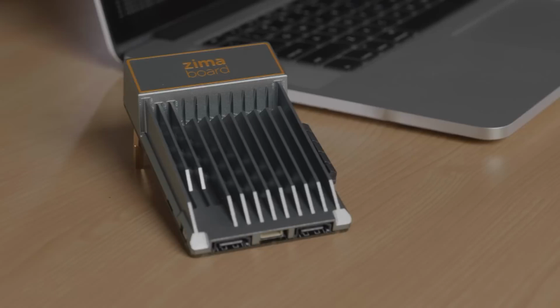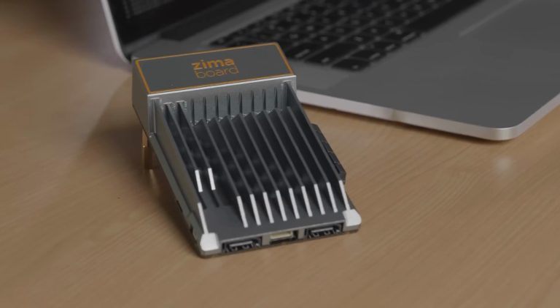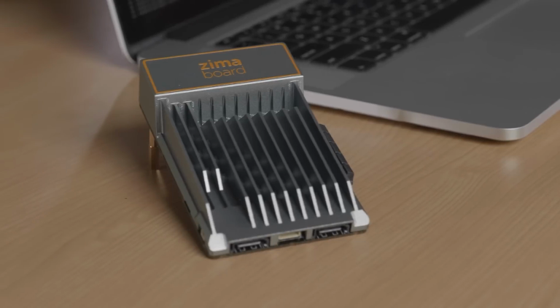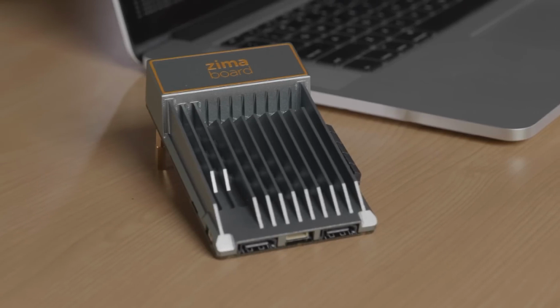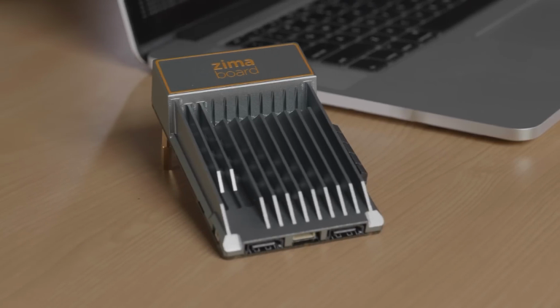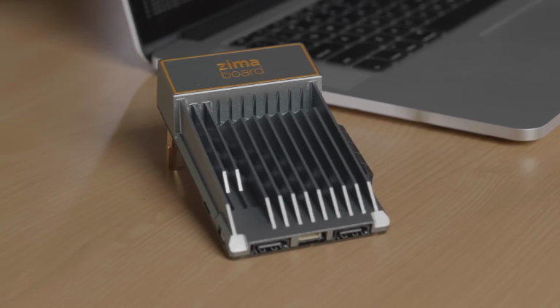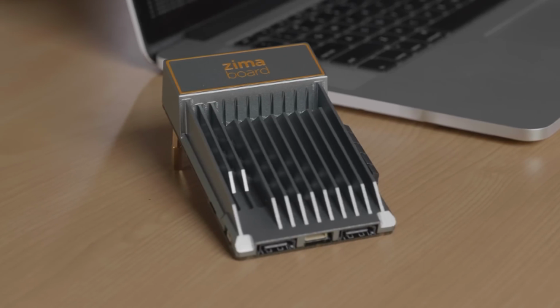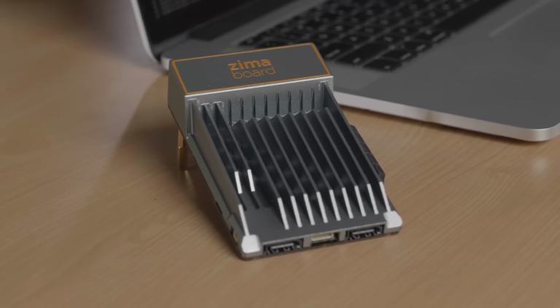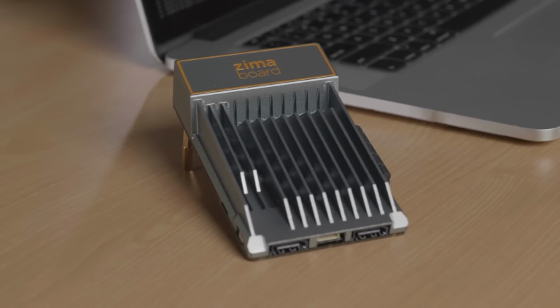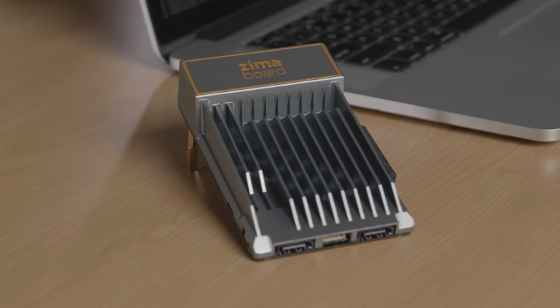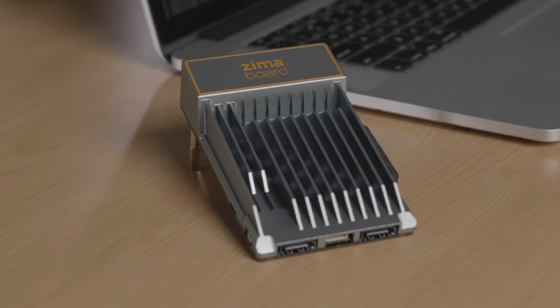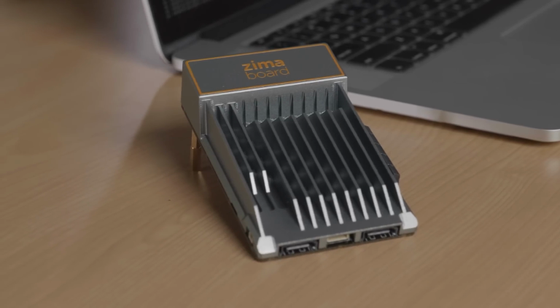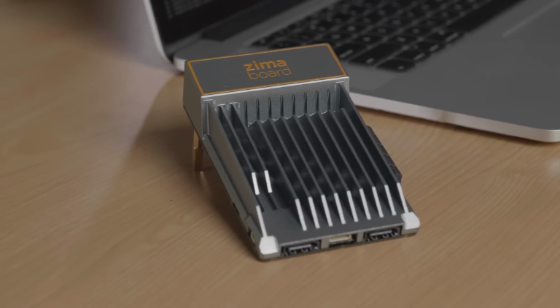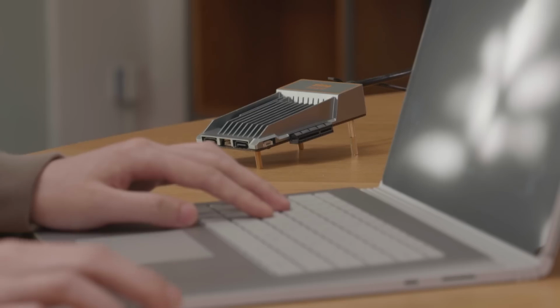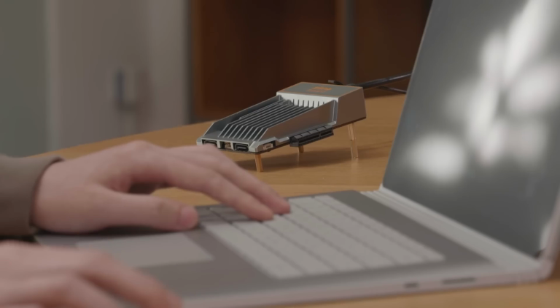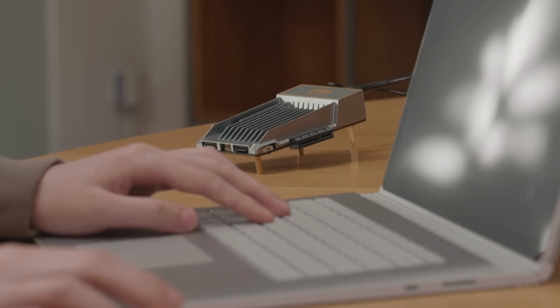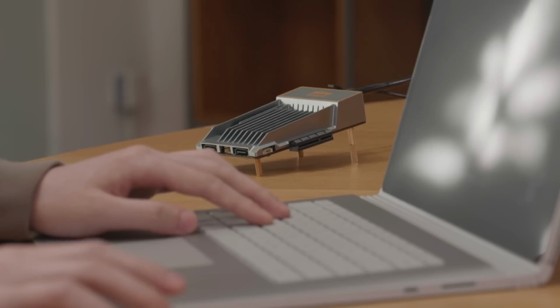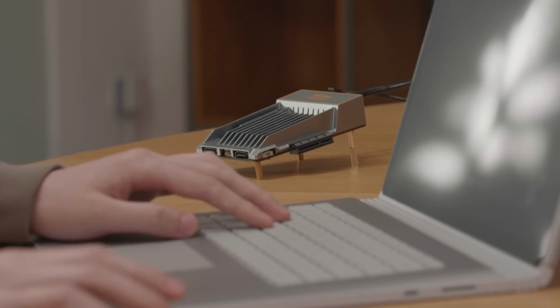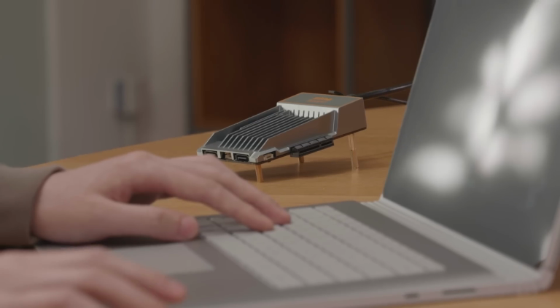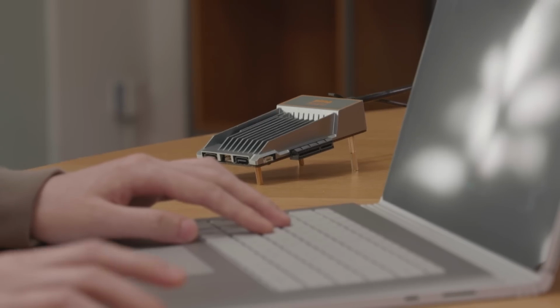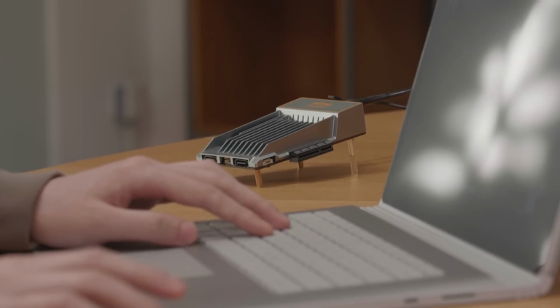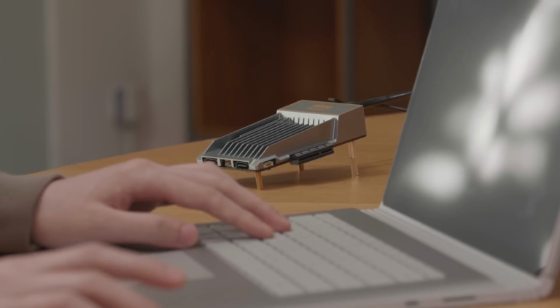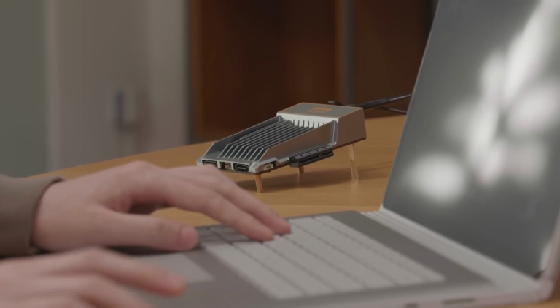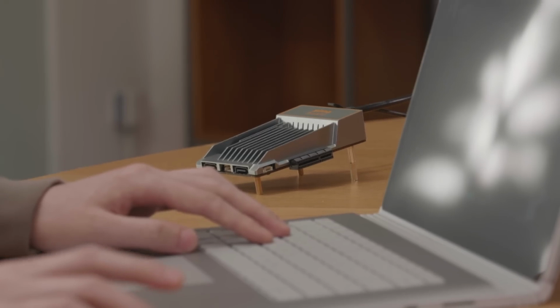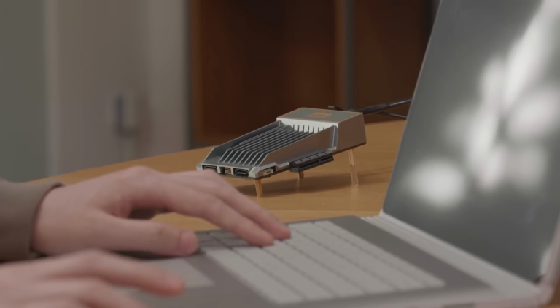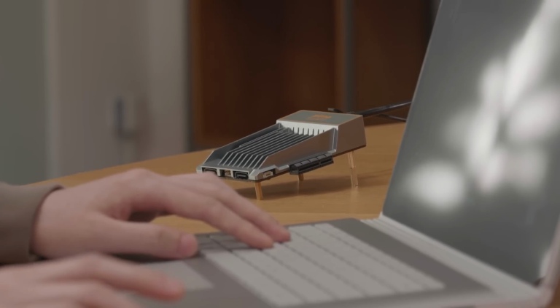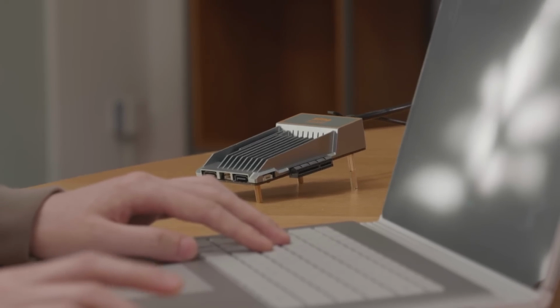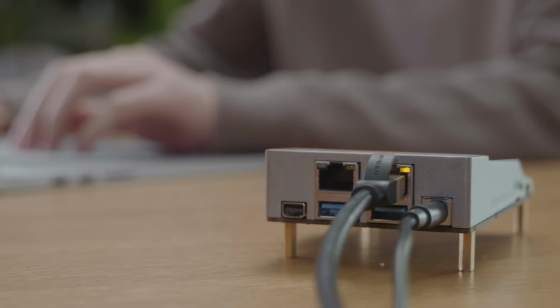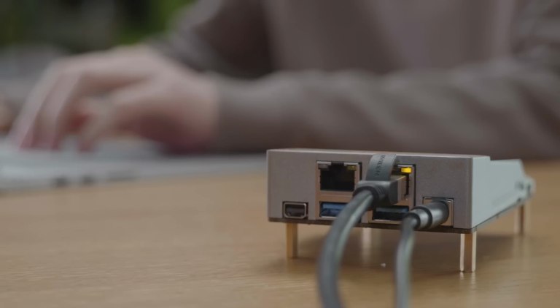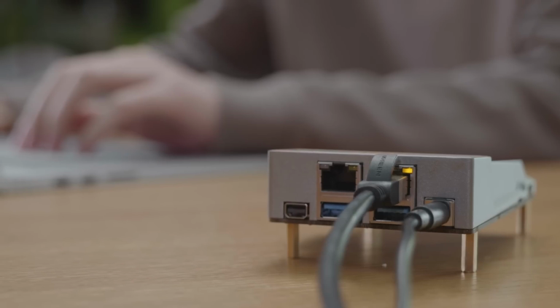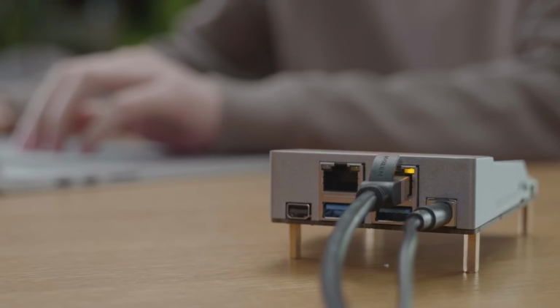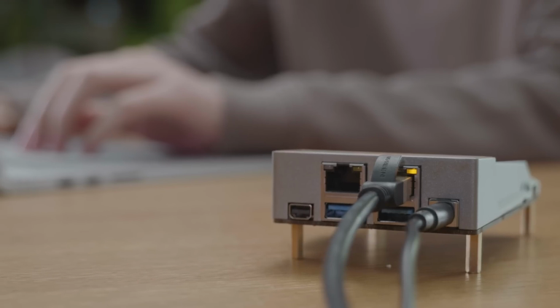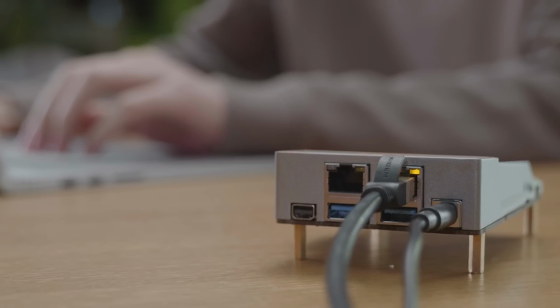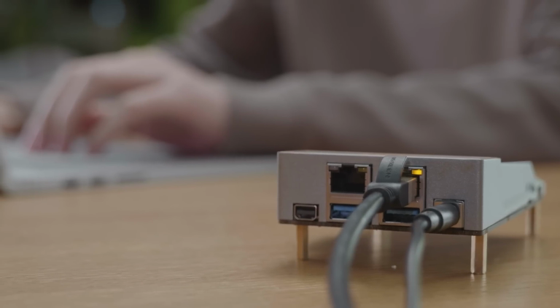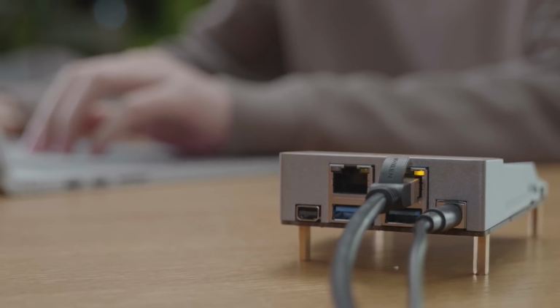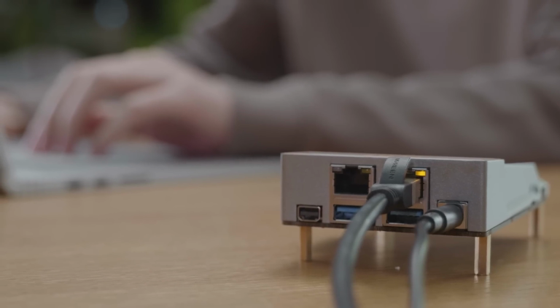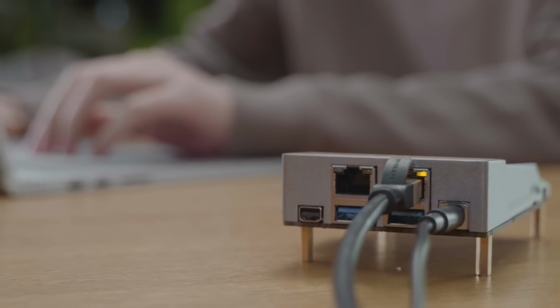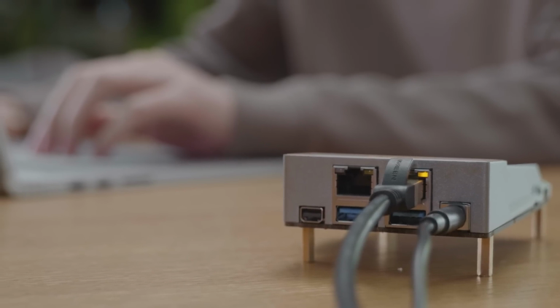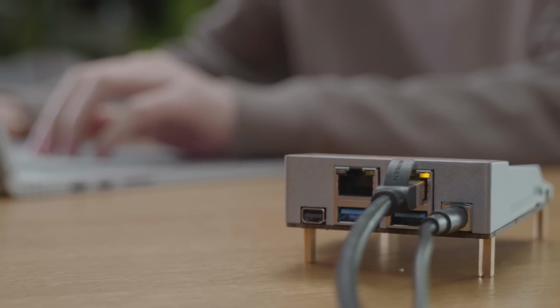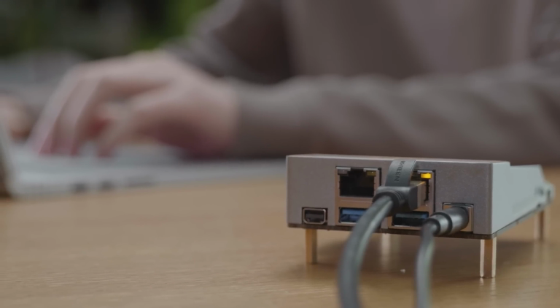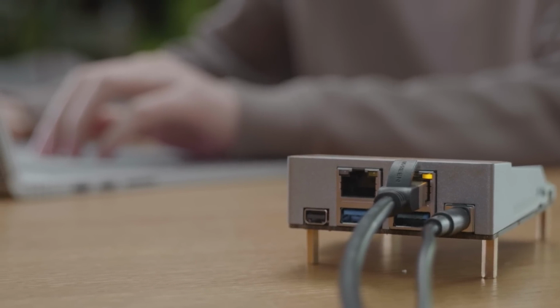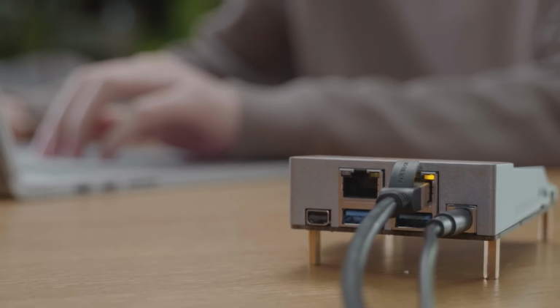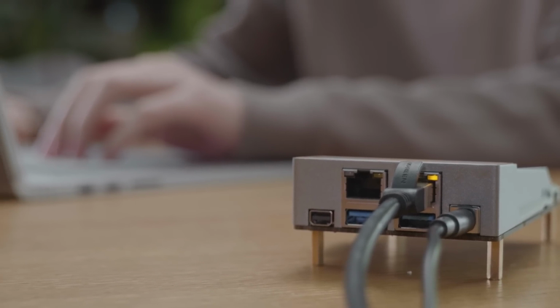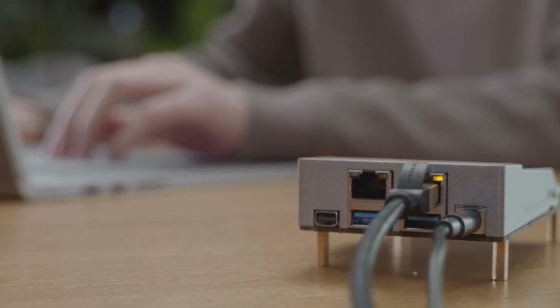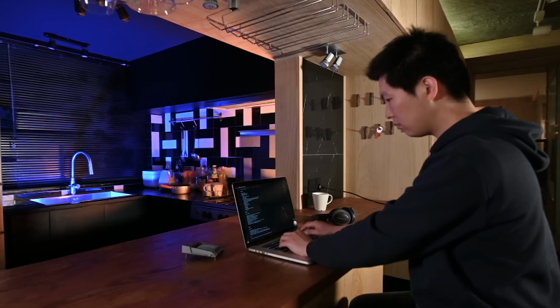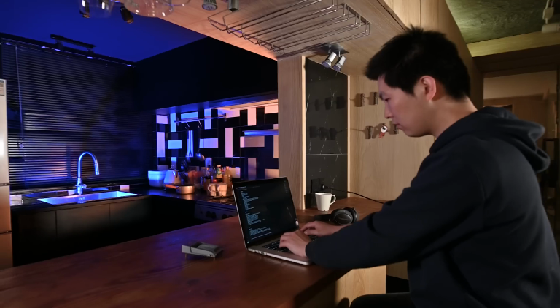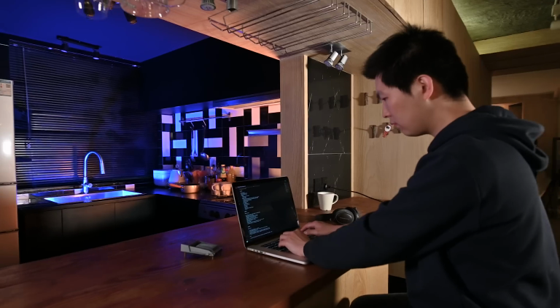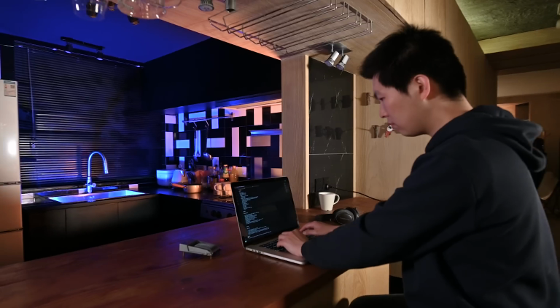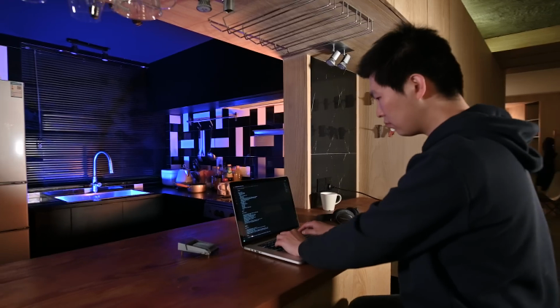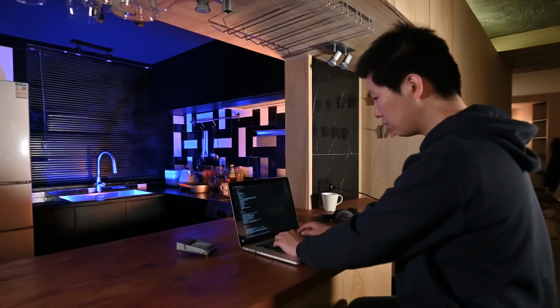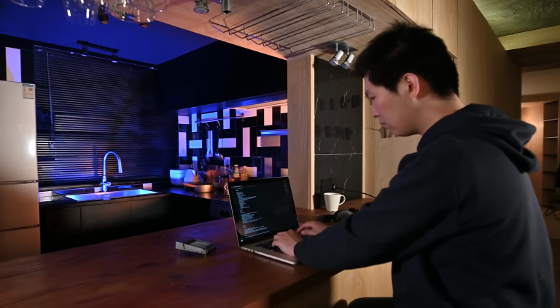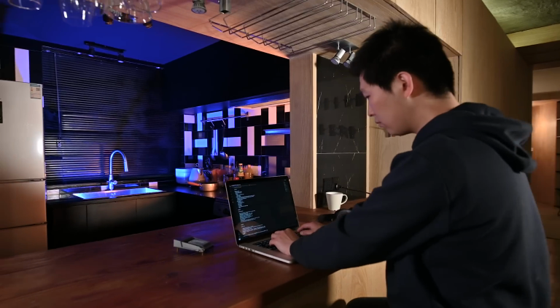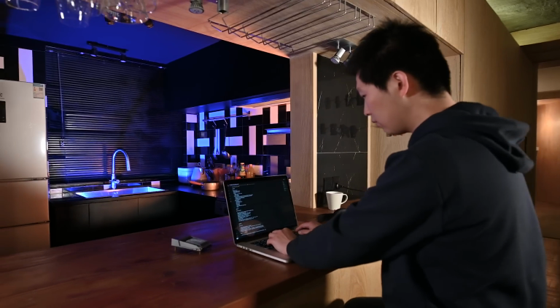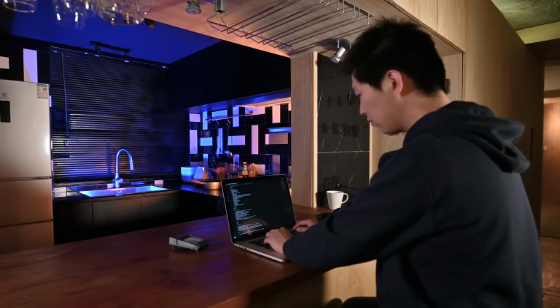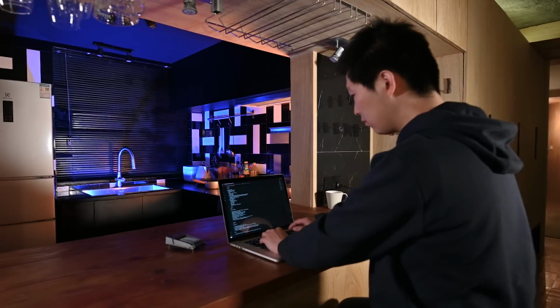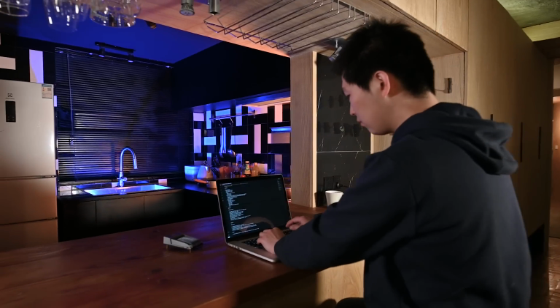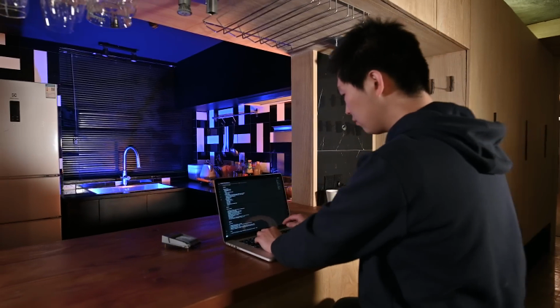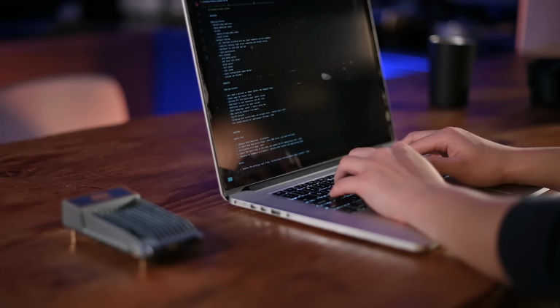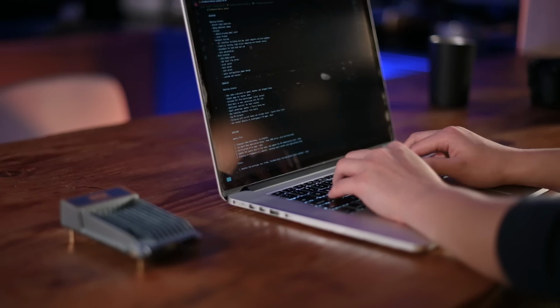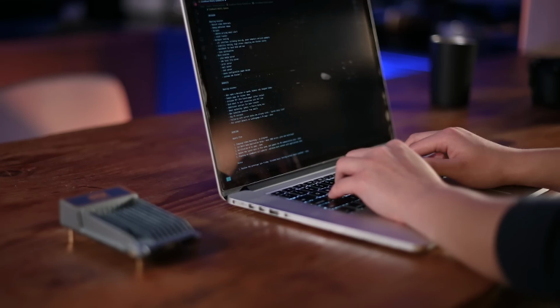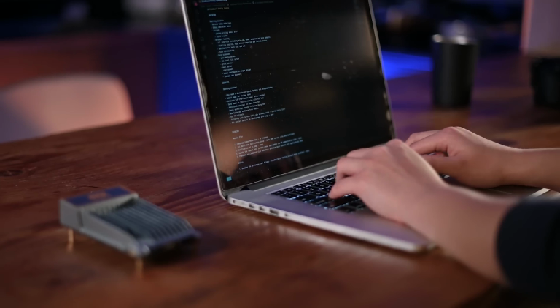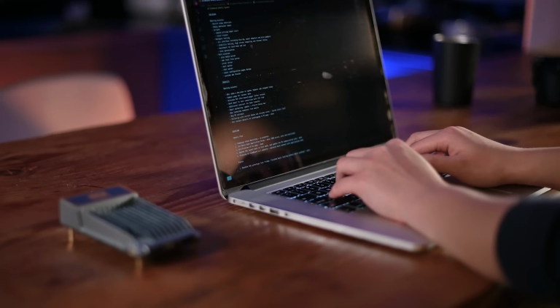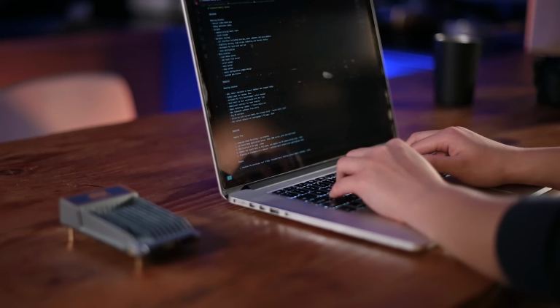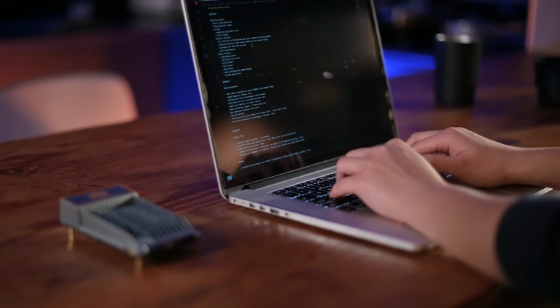Introducing Zimaboard, a low-cost single board server with proper performance, designed exclusively for makers and creators like you.